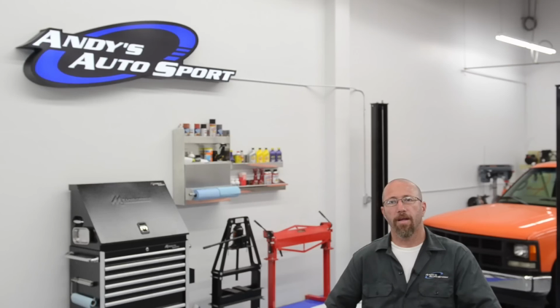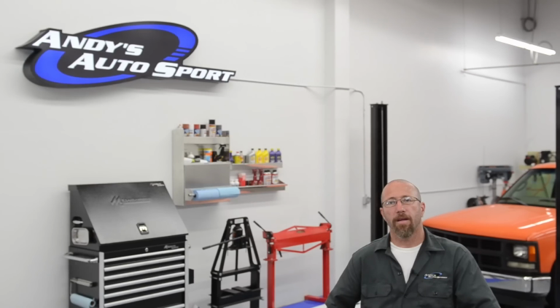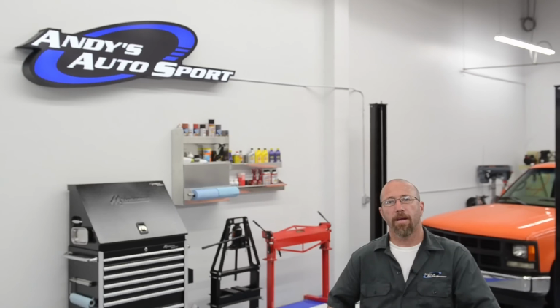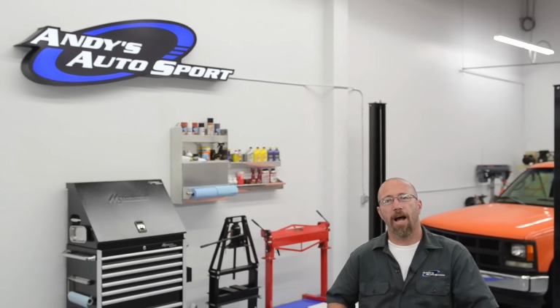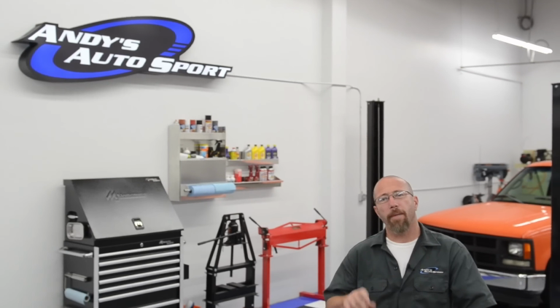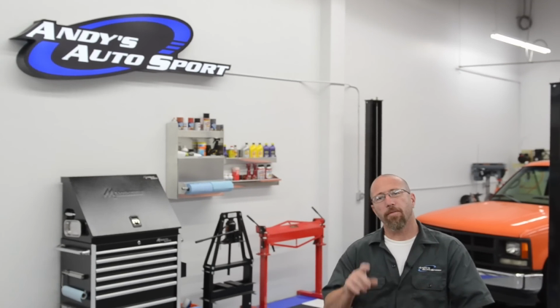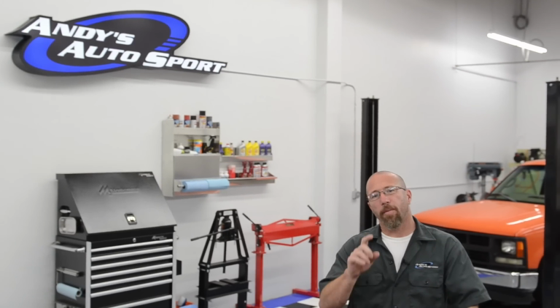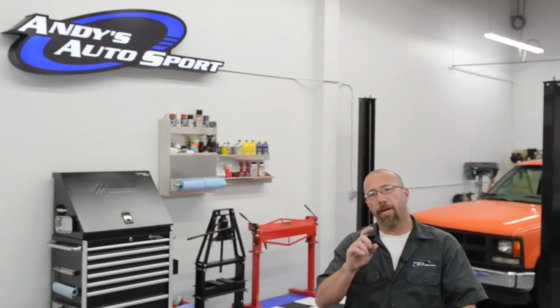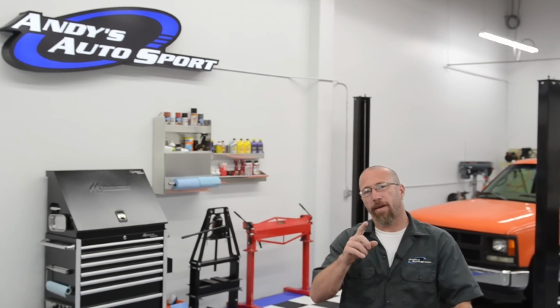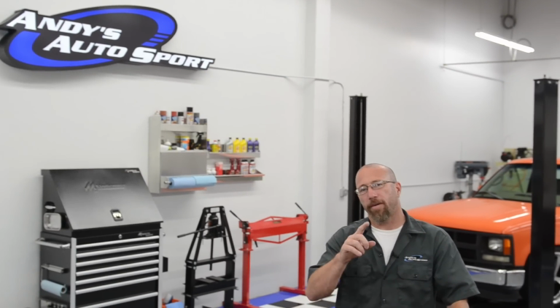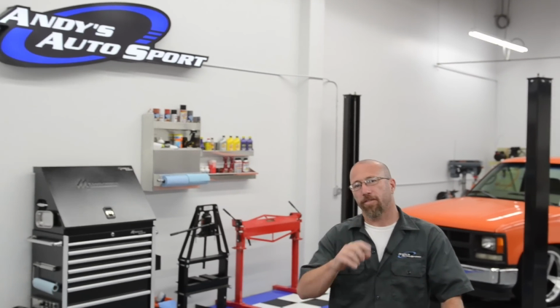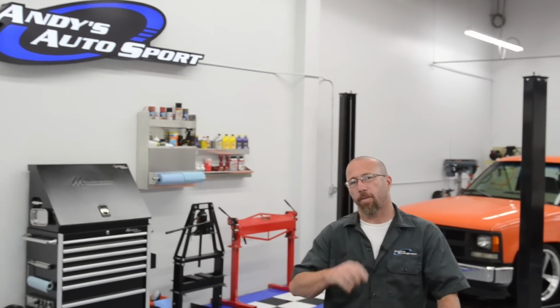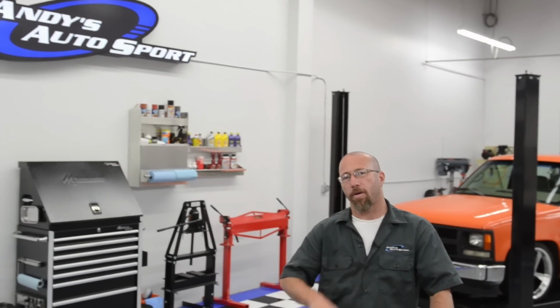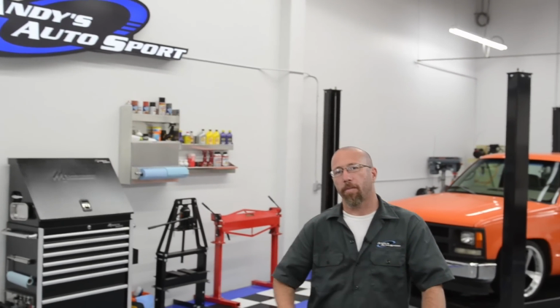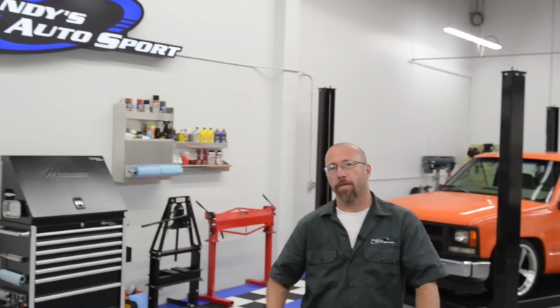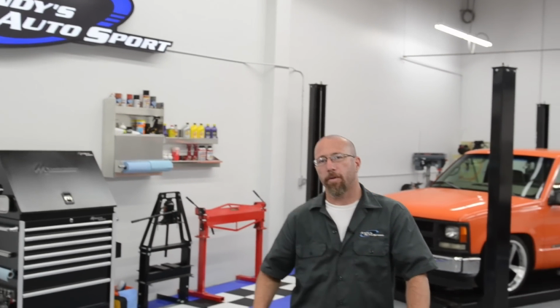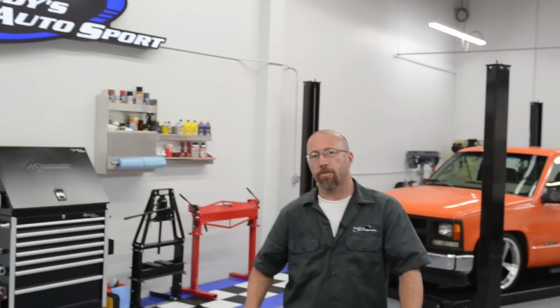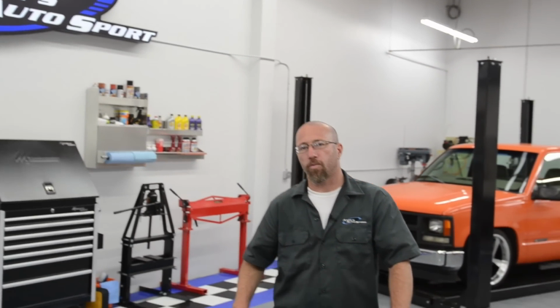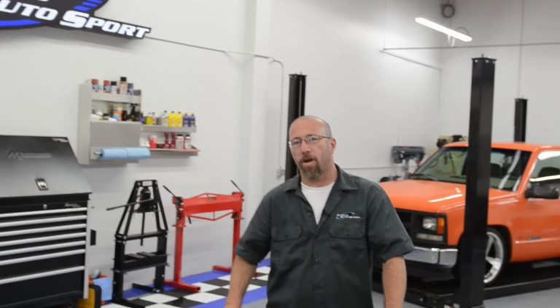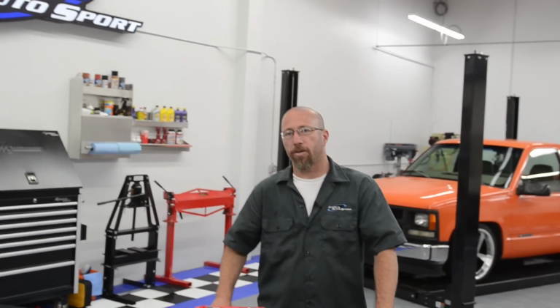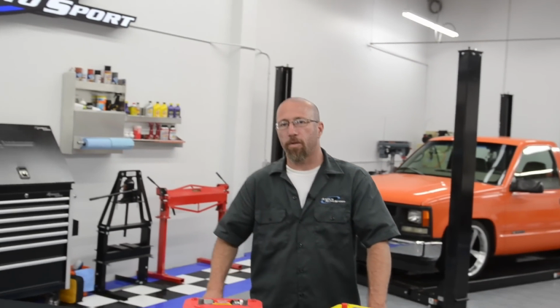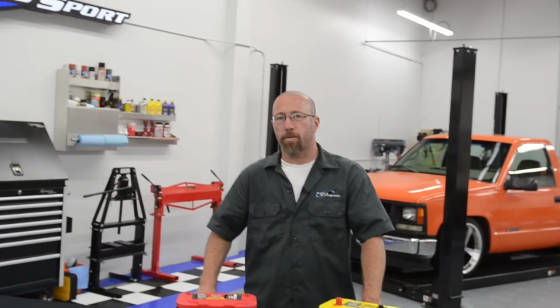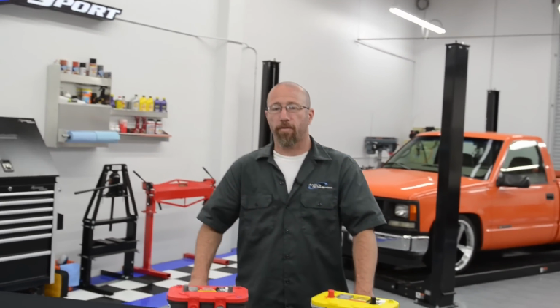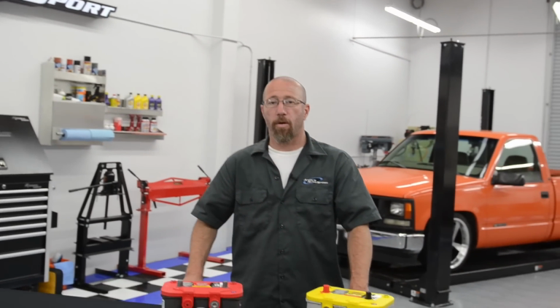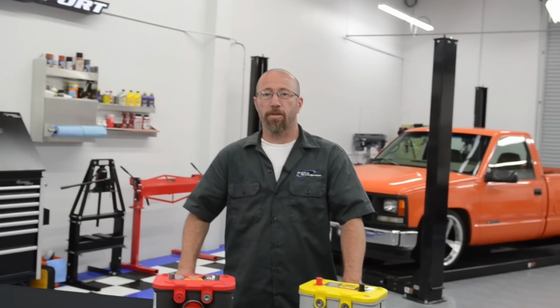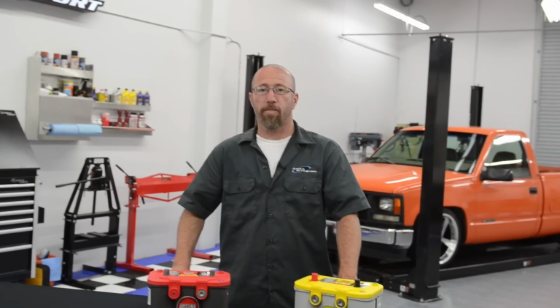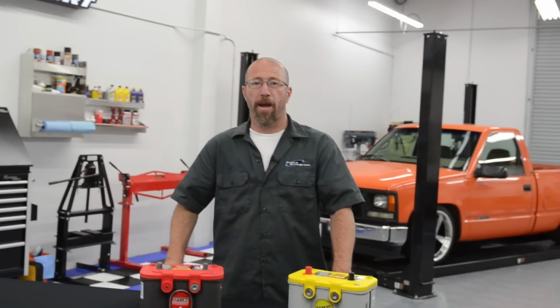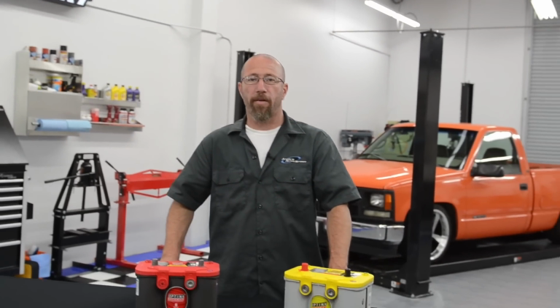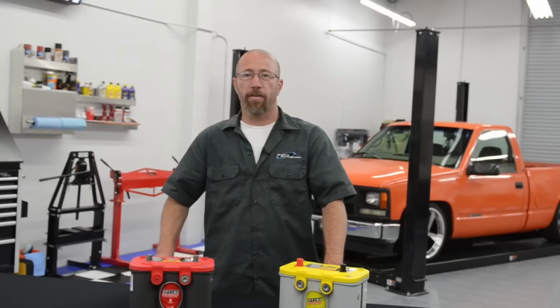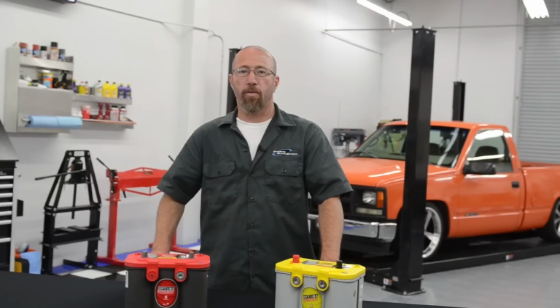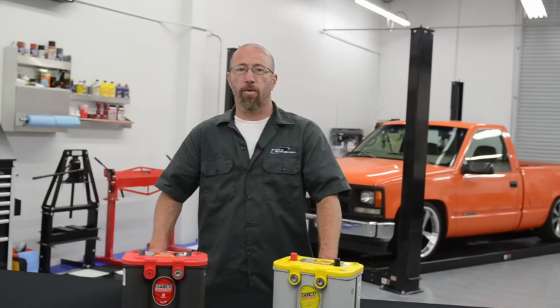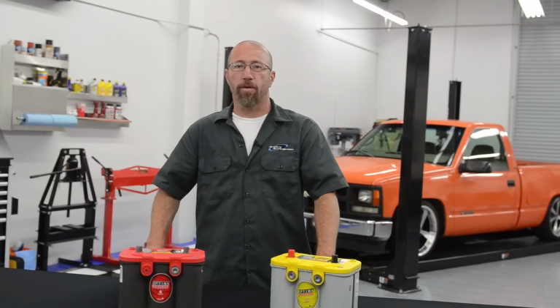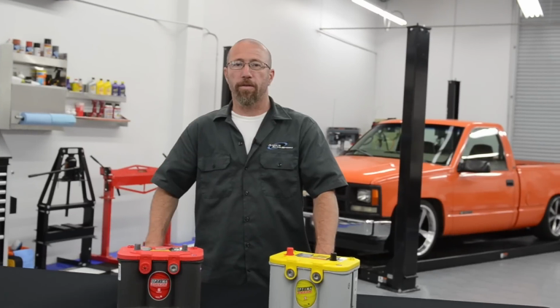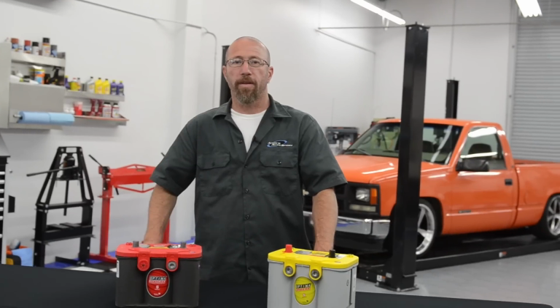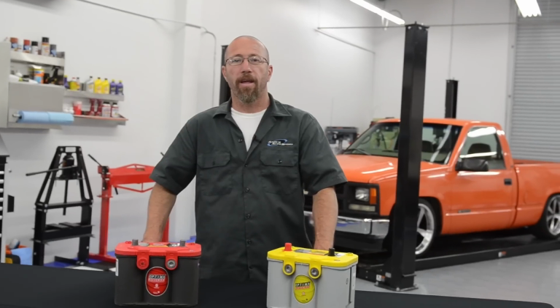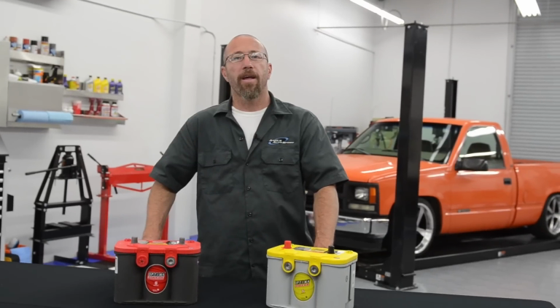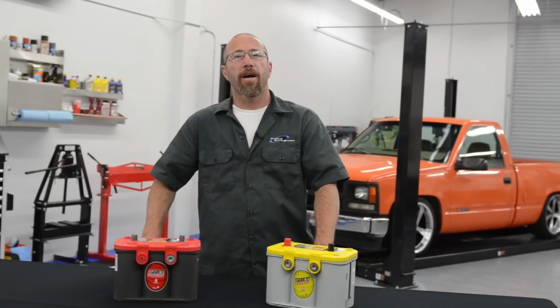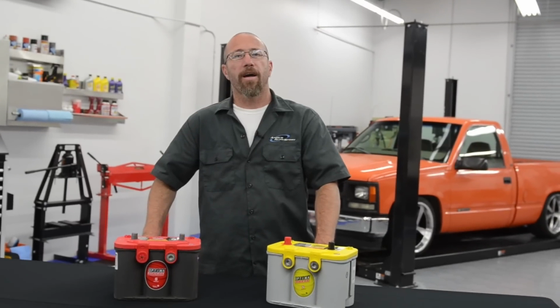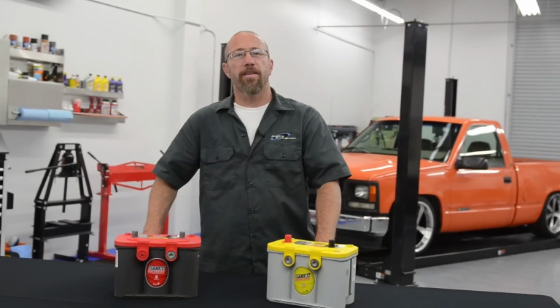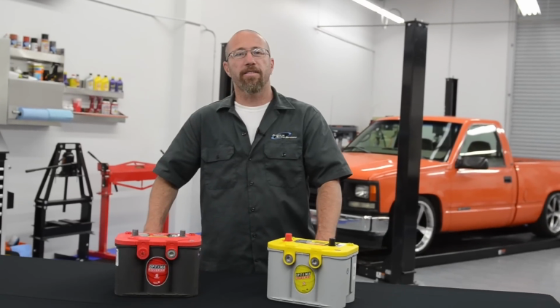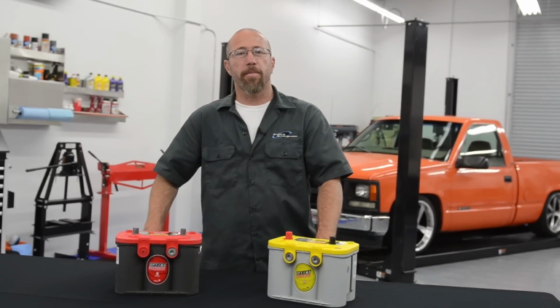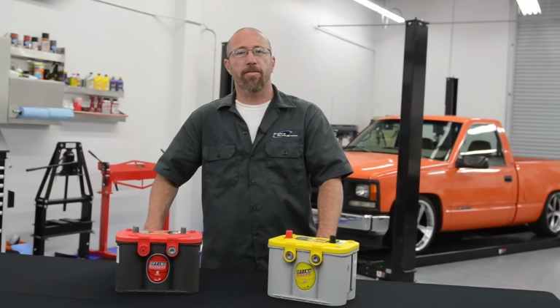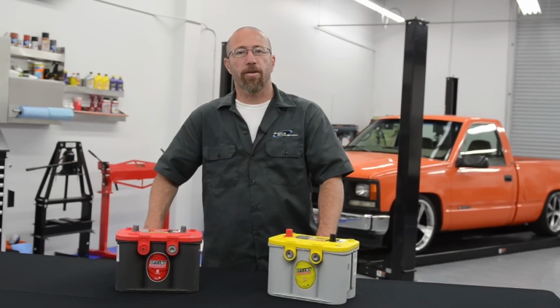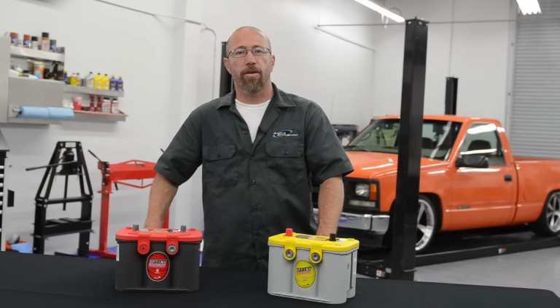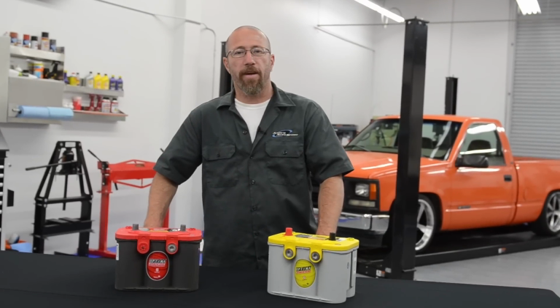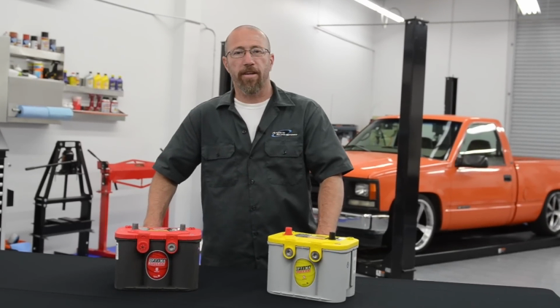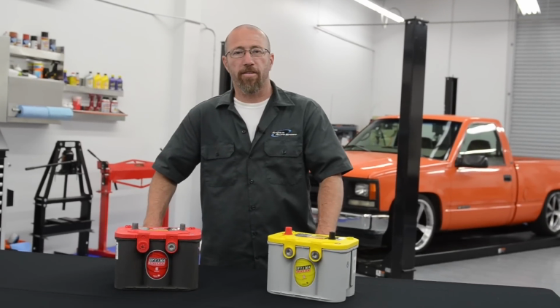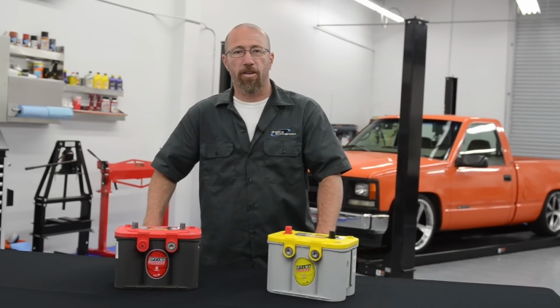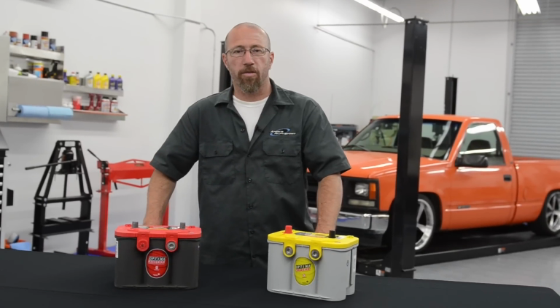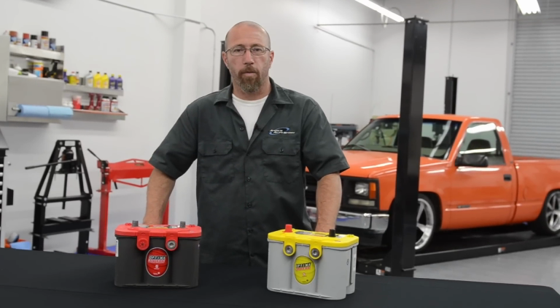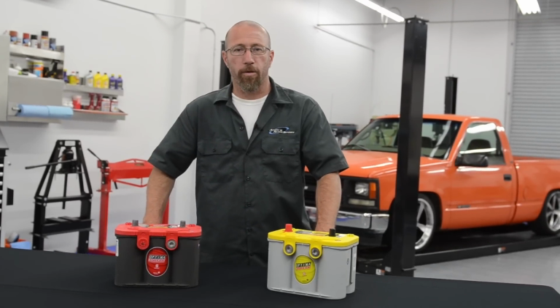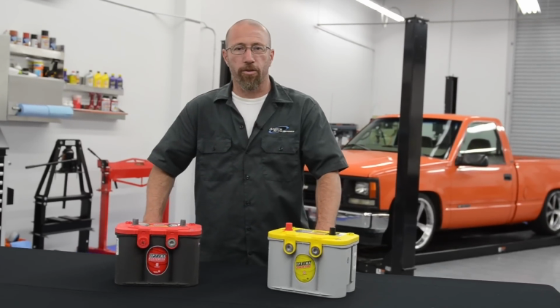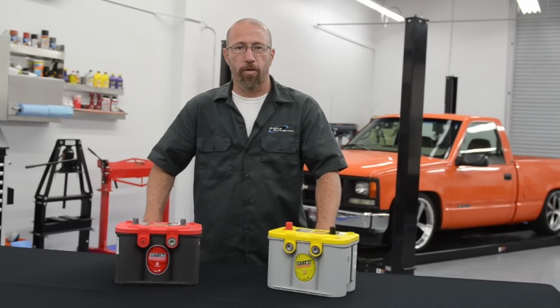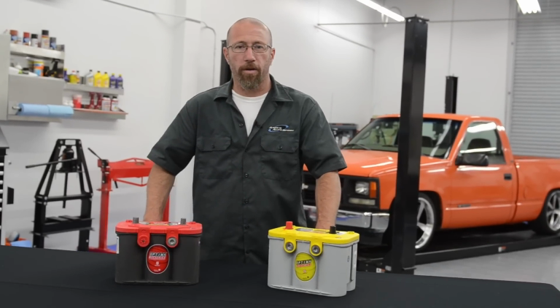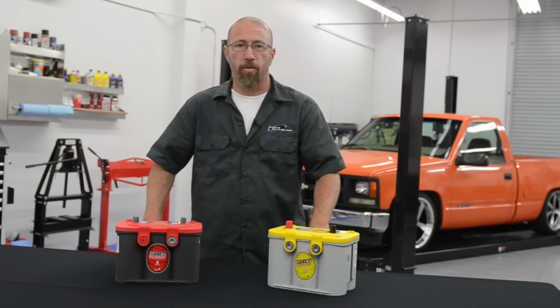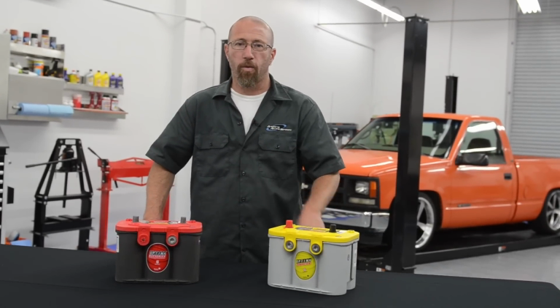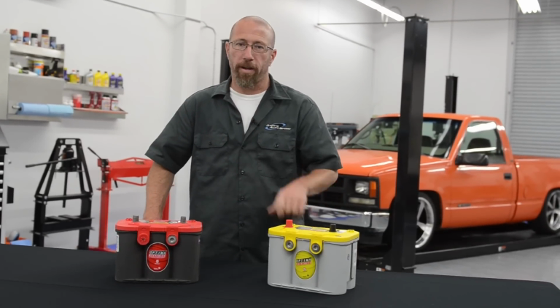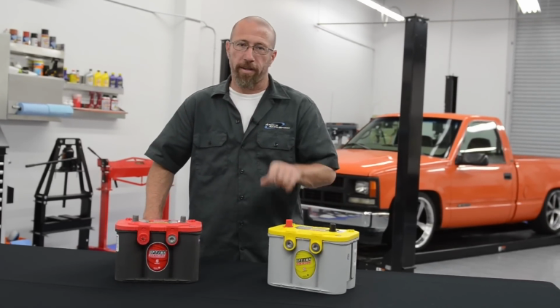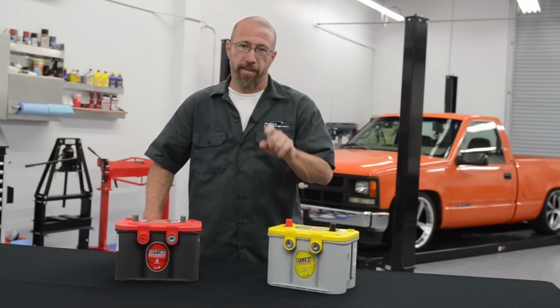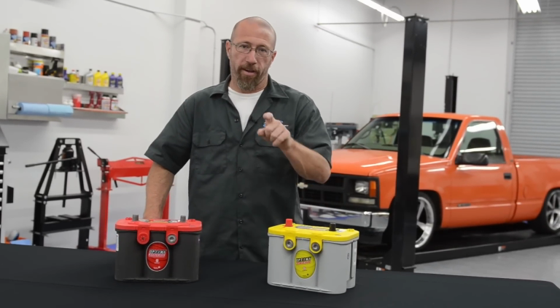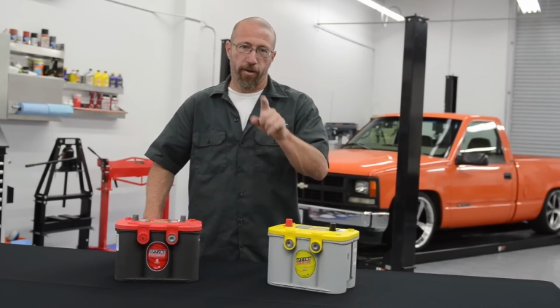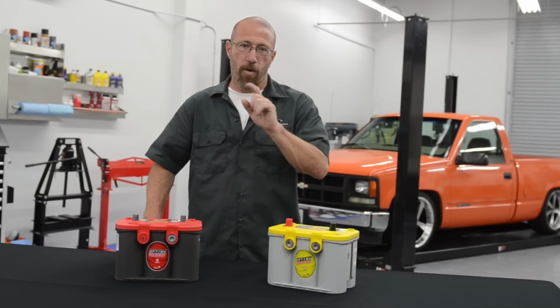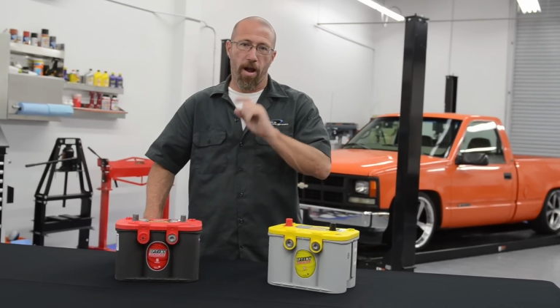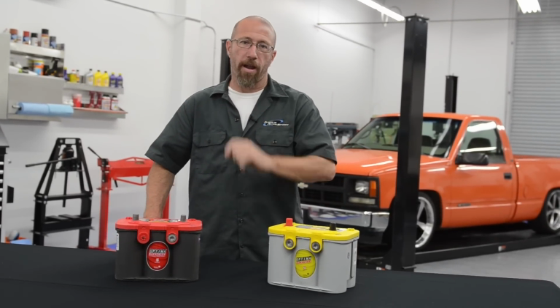Optima batteries are probably the most well-known performance battery in the world. On this episode of Andy's Autosport Short, we're going to tell you why.